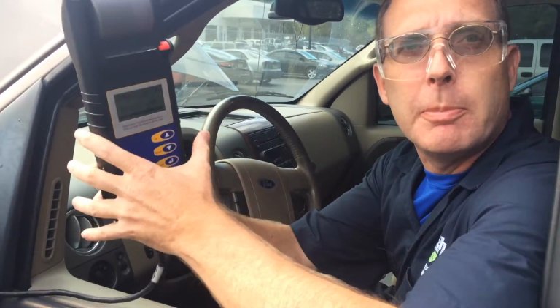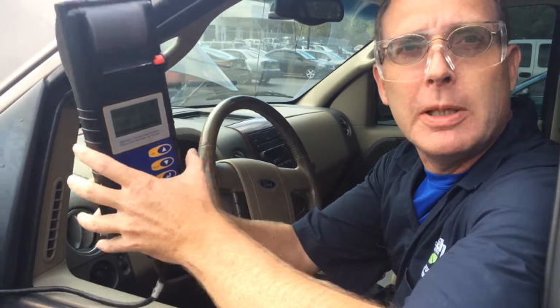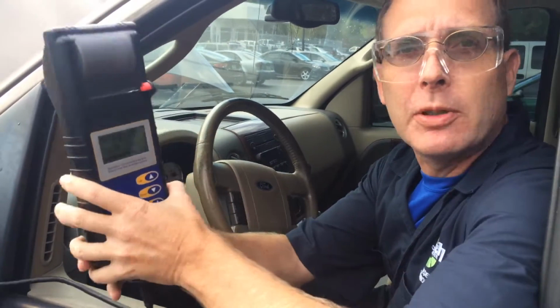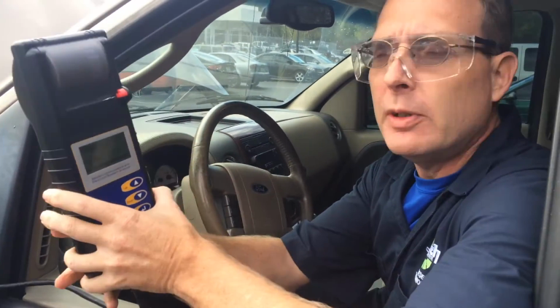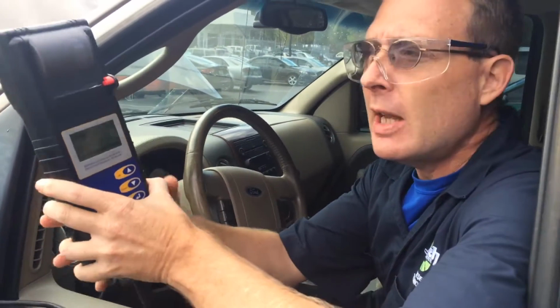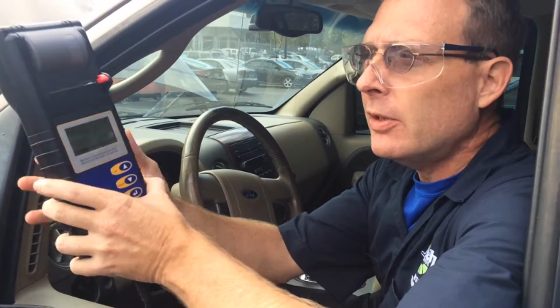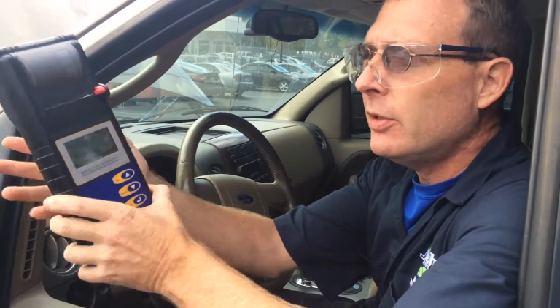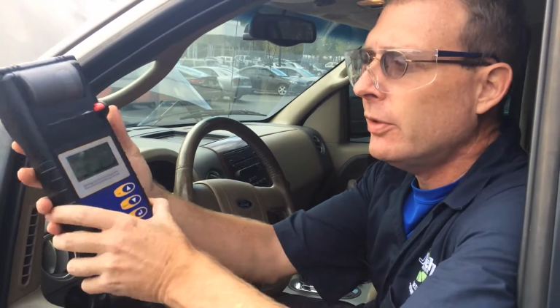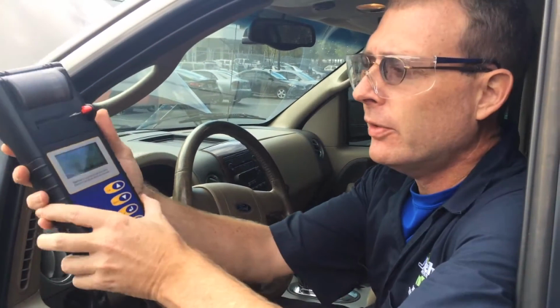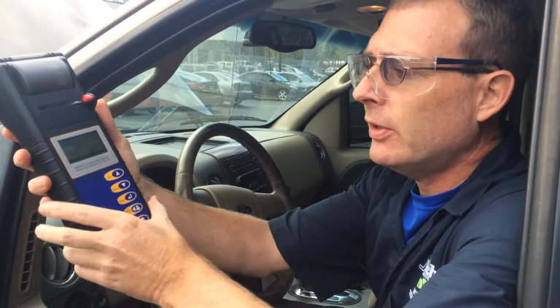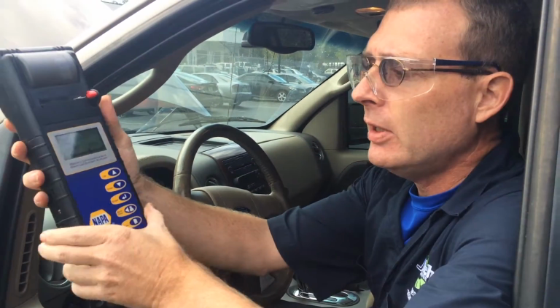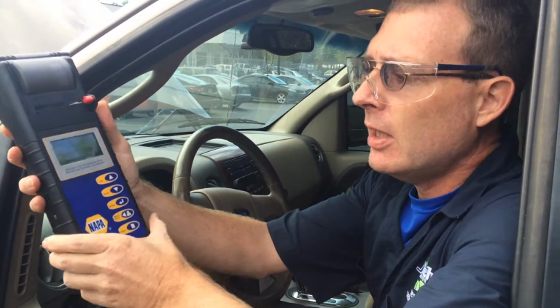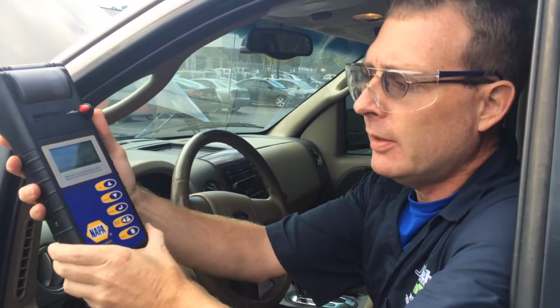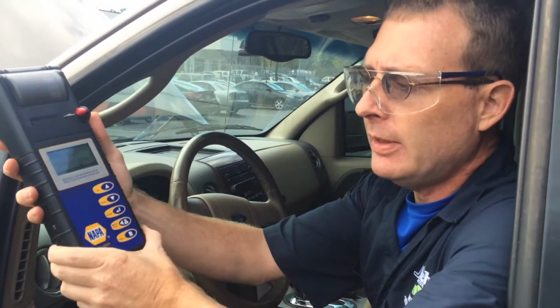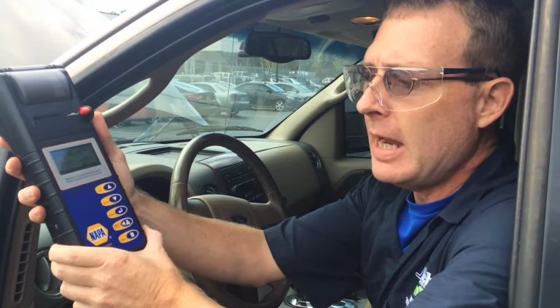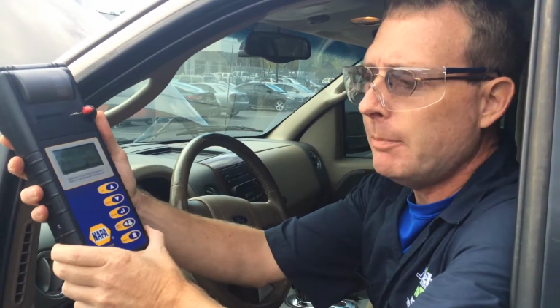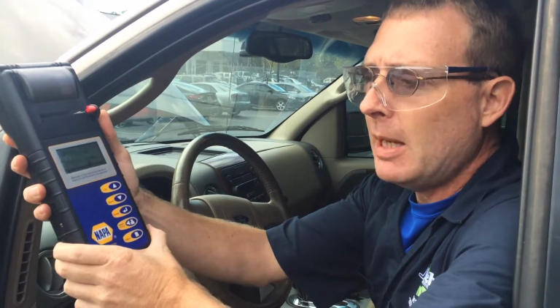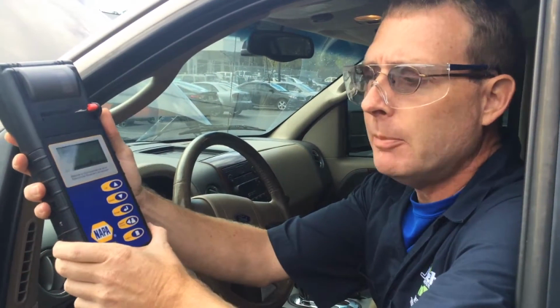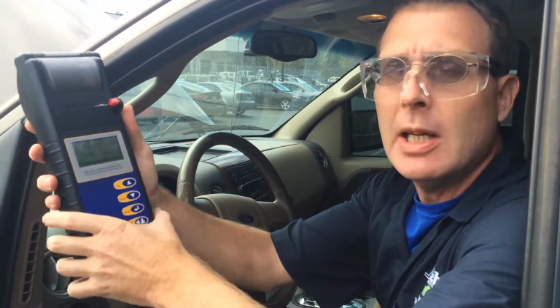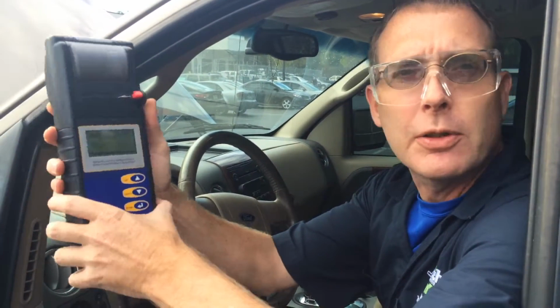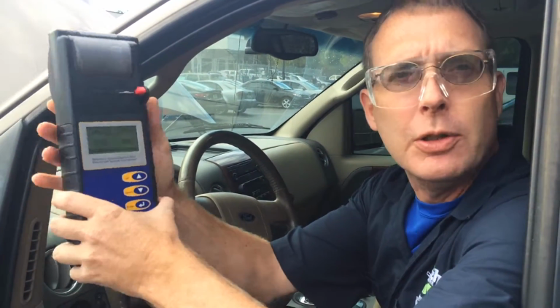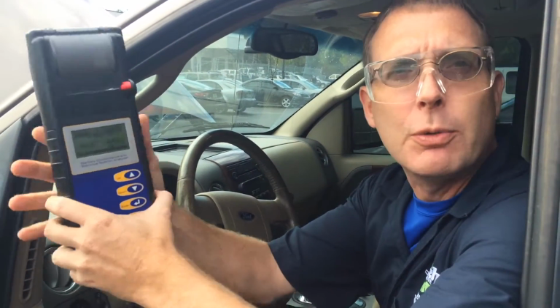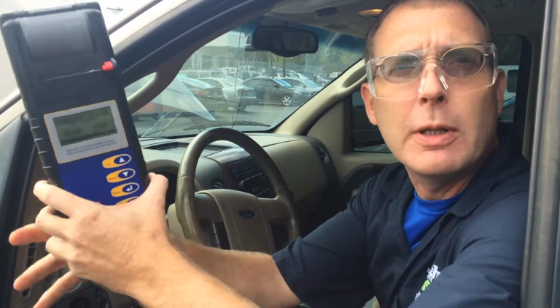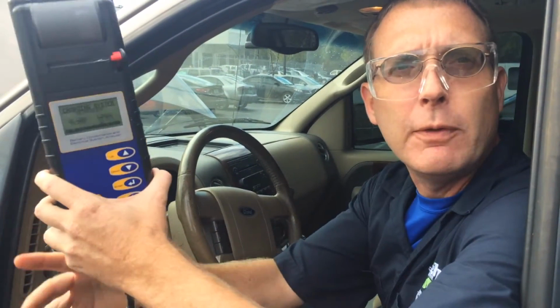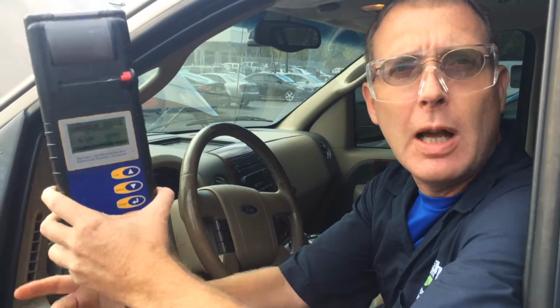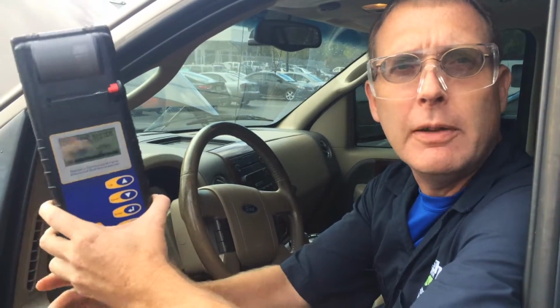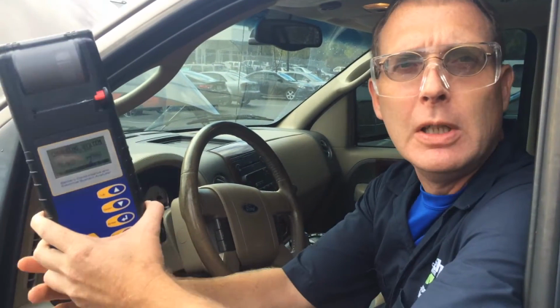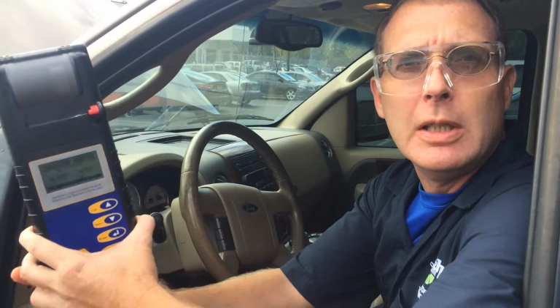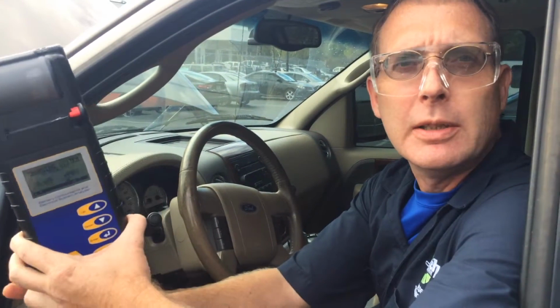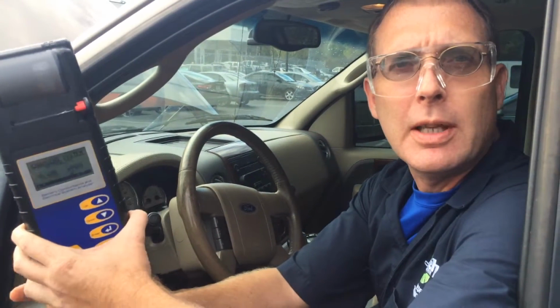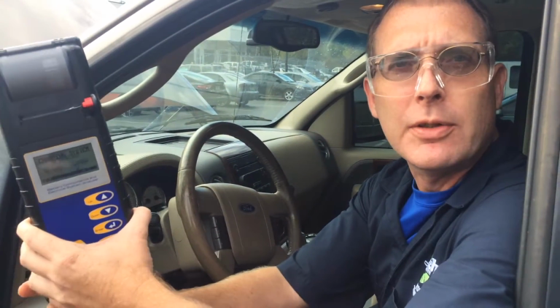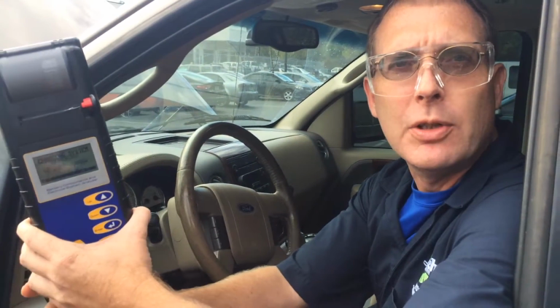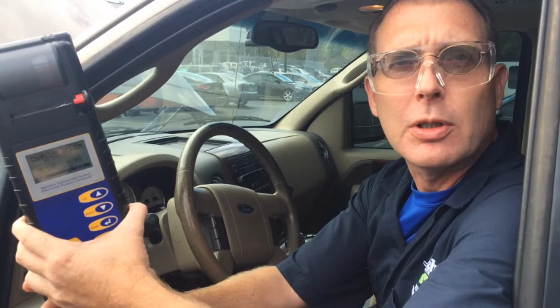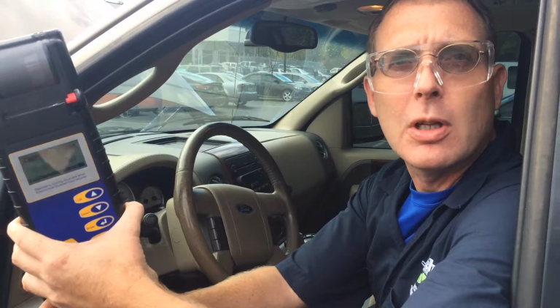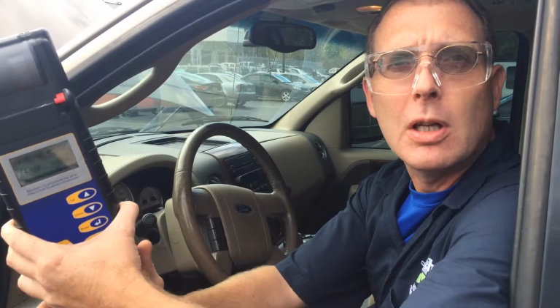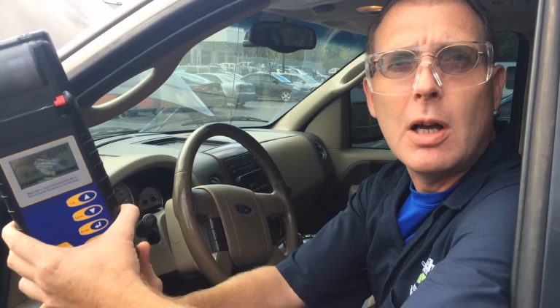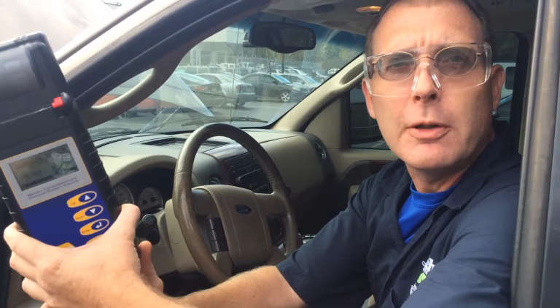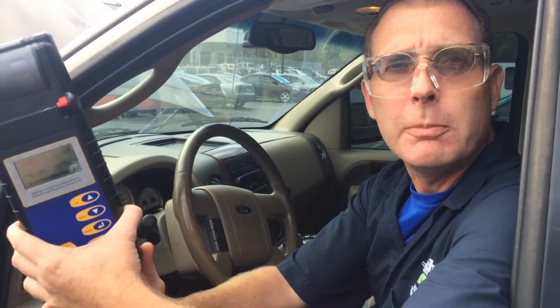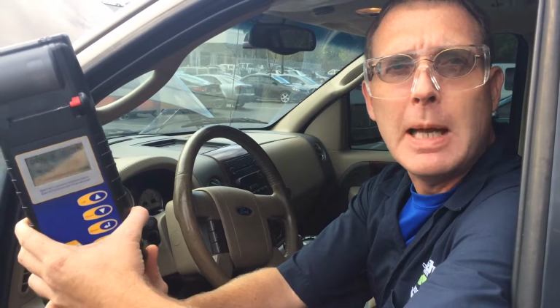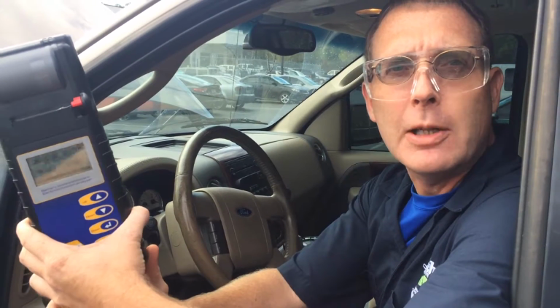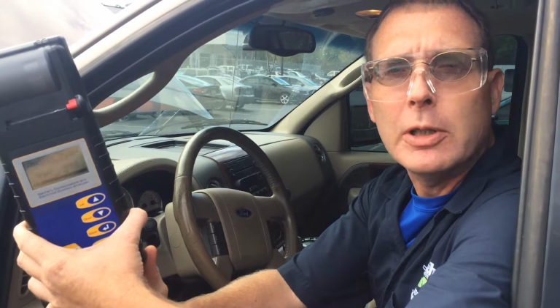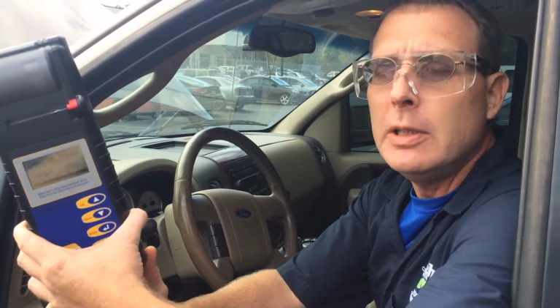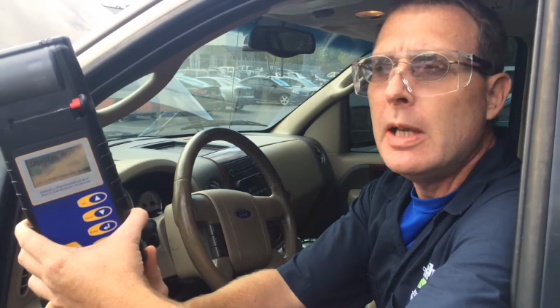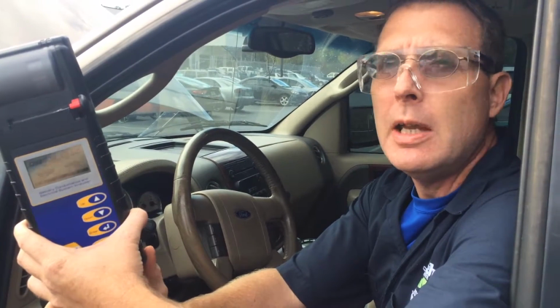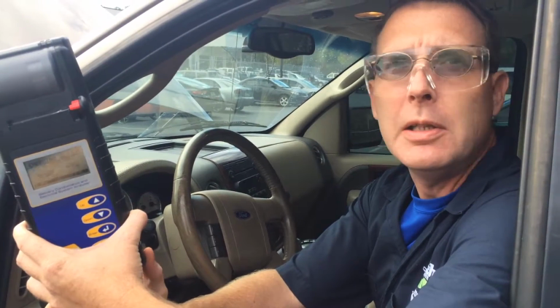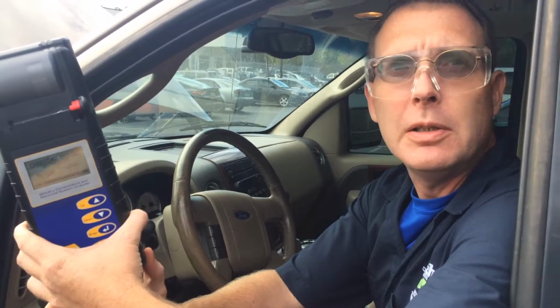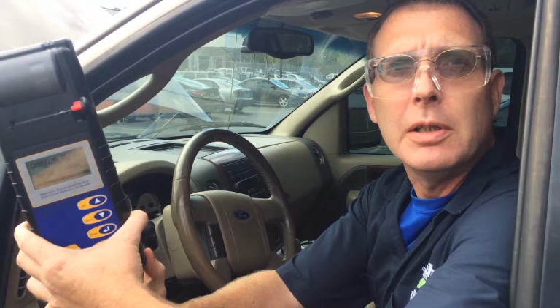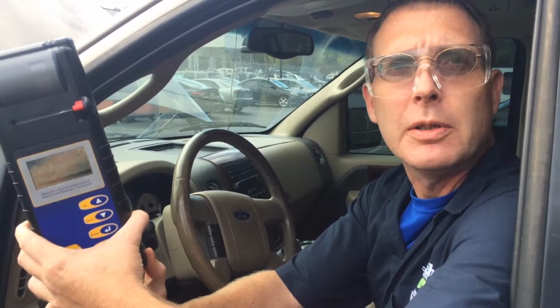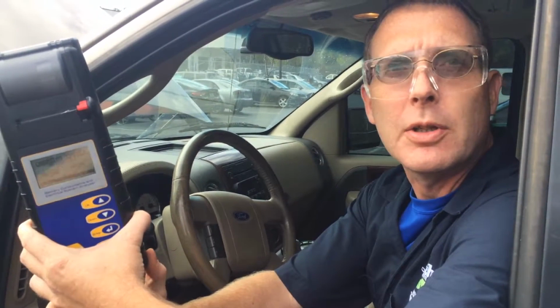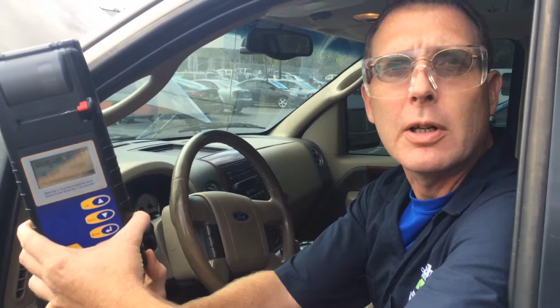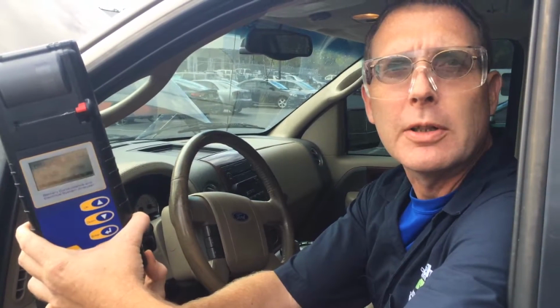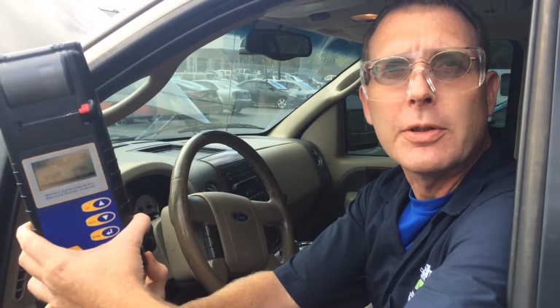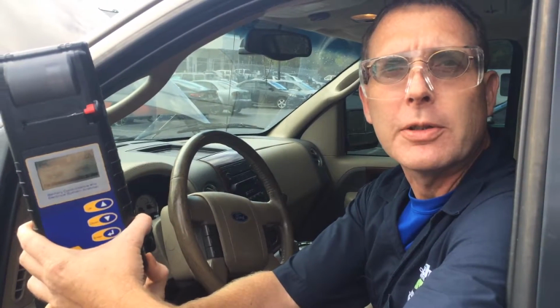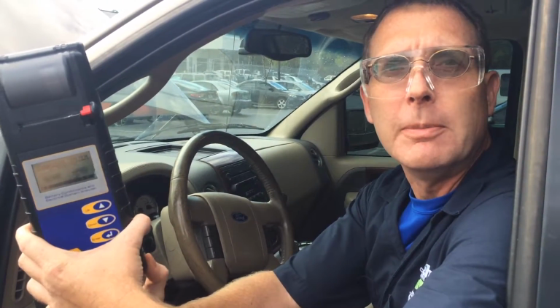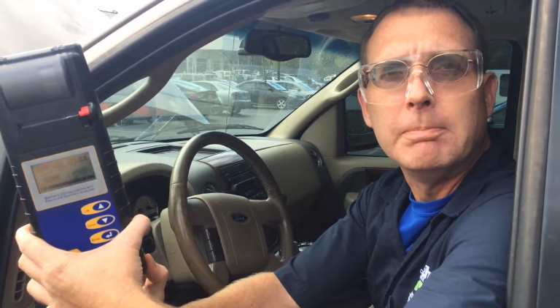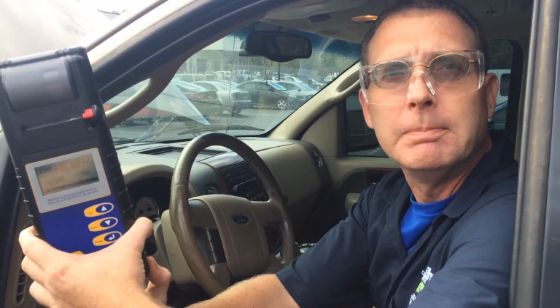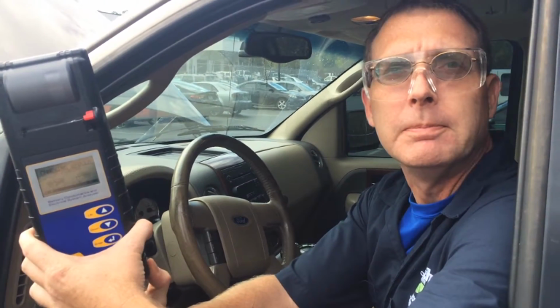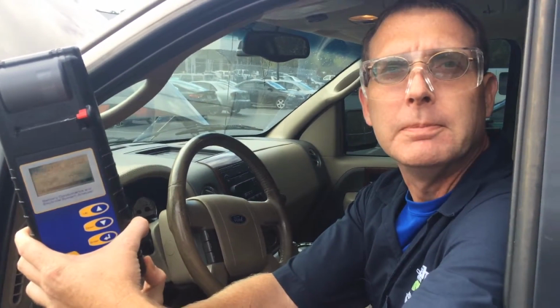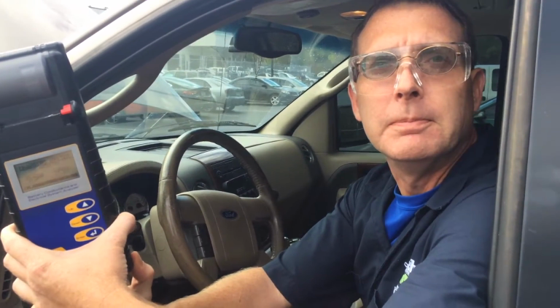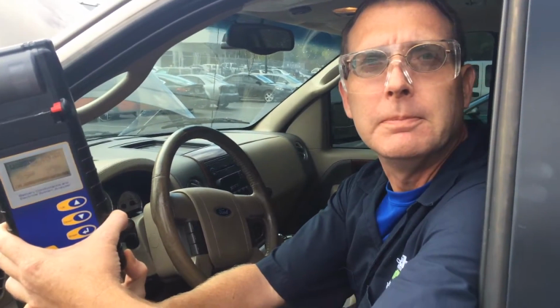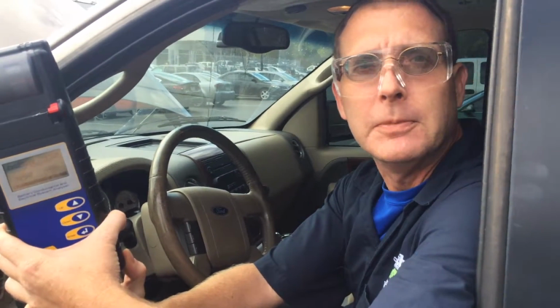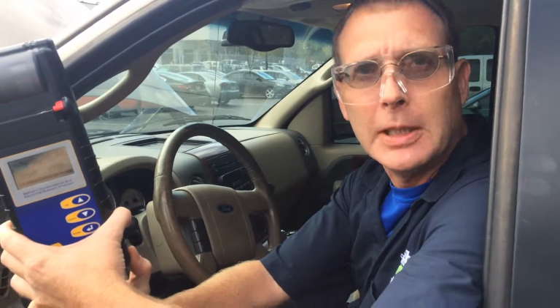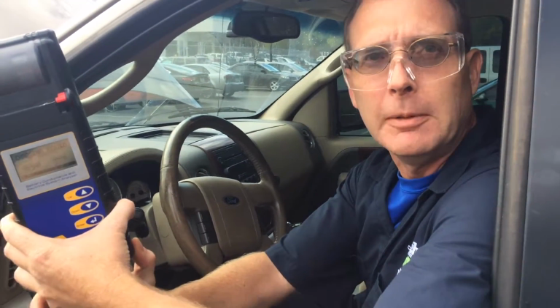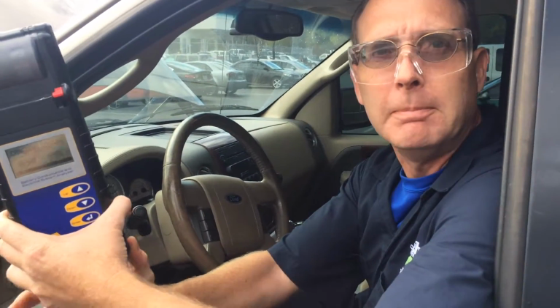That's basically how you use the NAPA MDX225 to test your auto battery and starting system. Thank you.